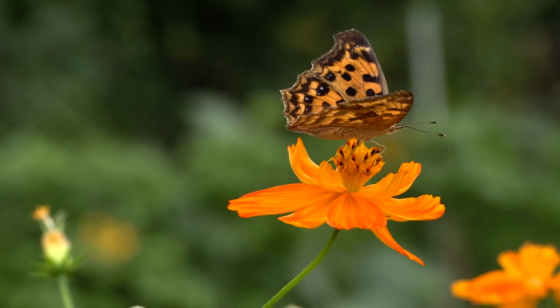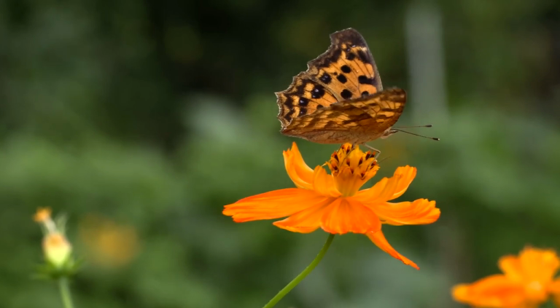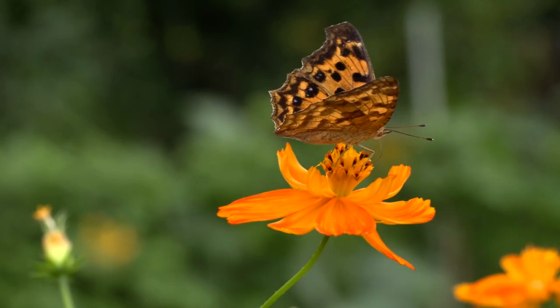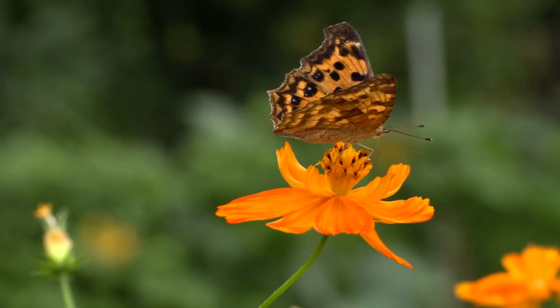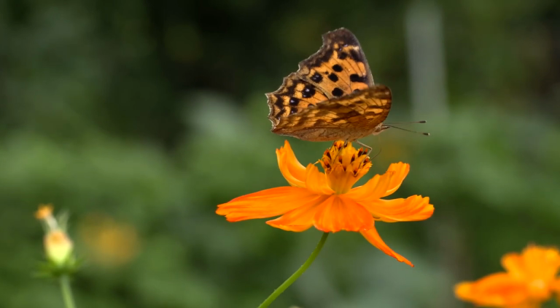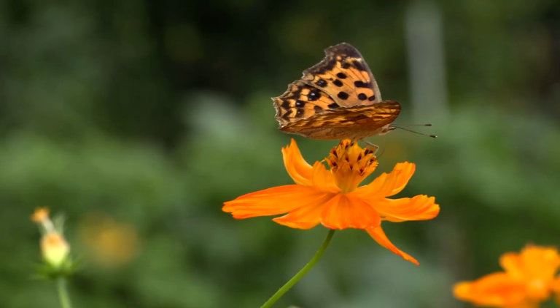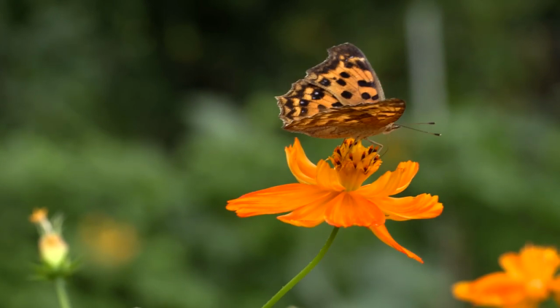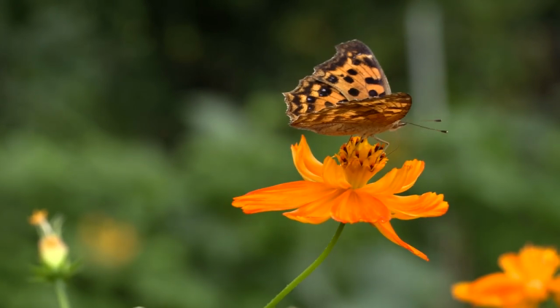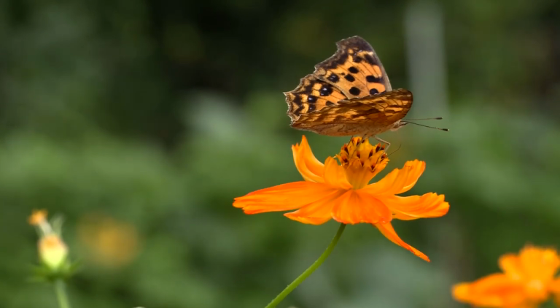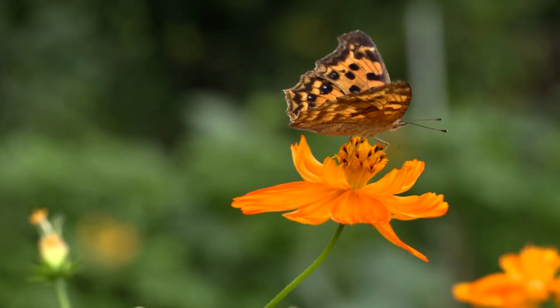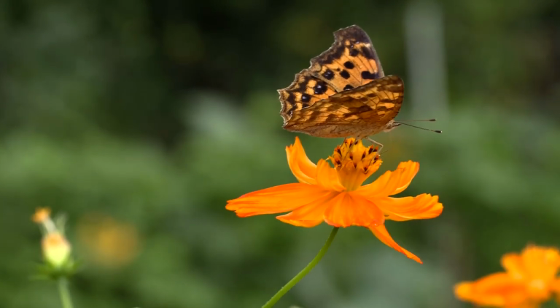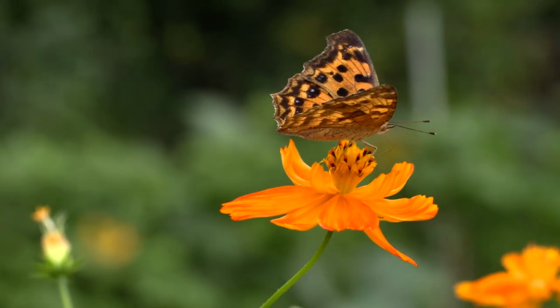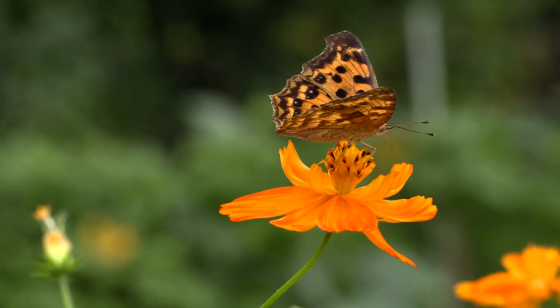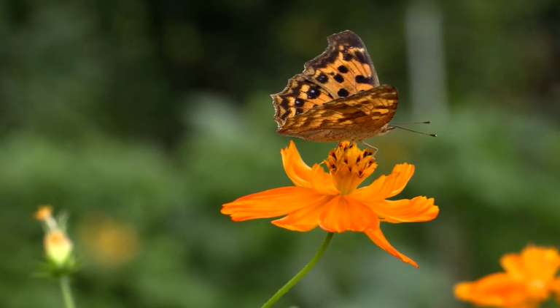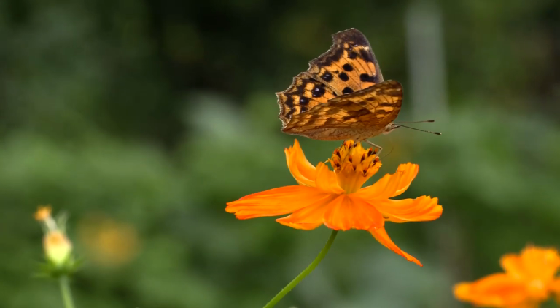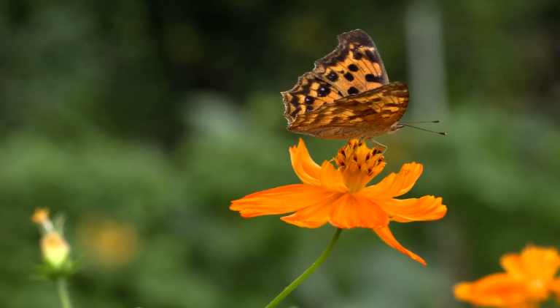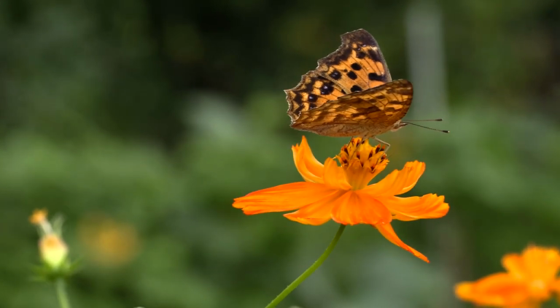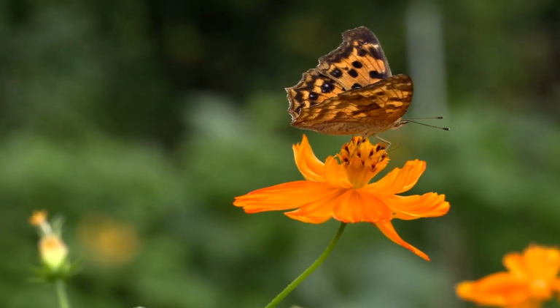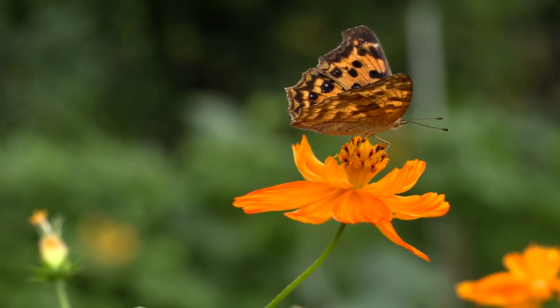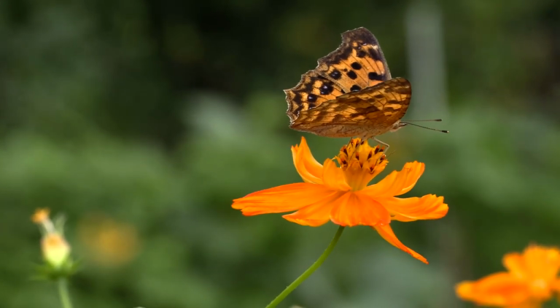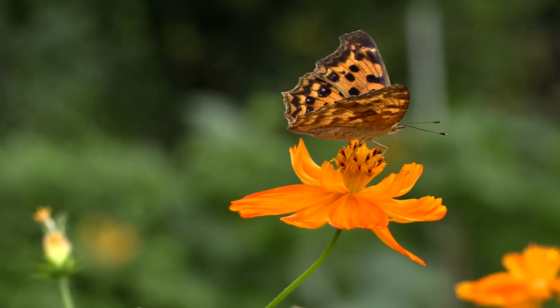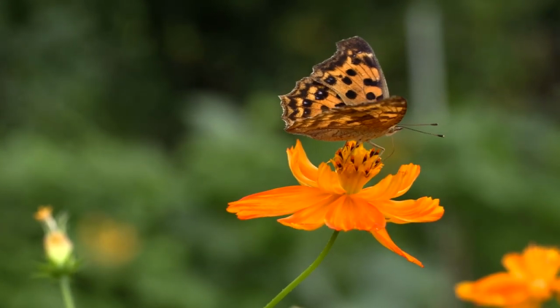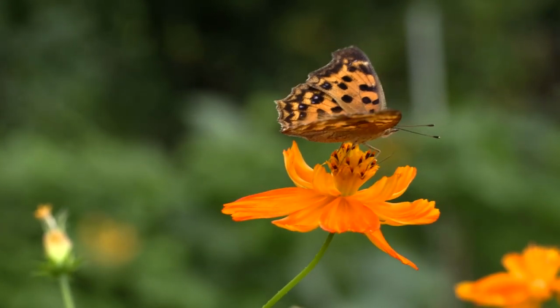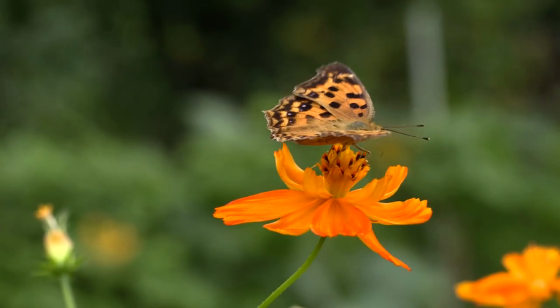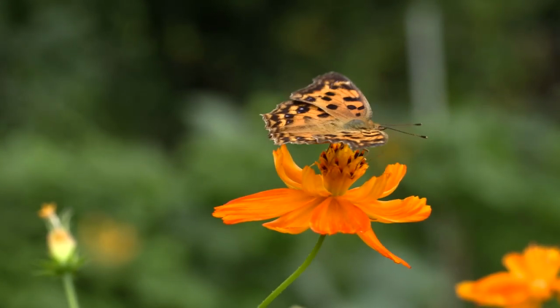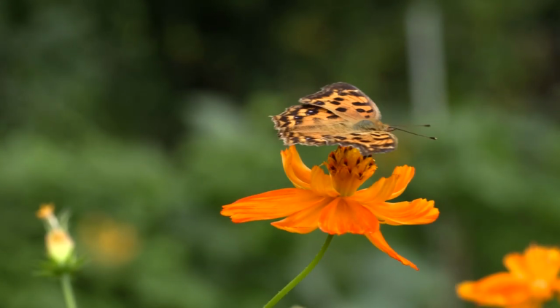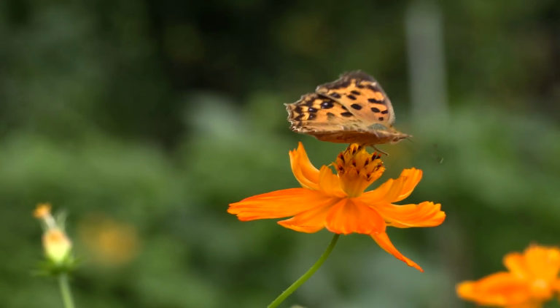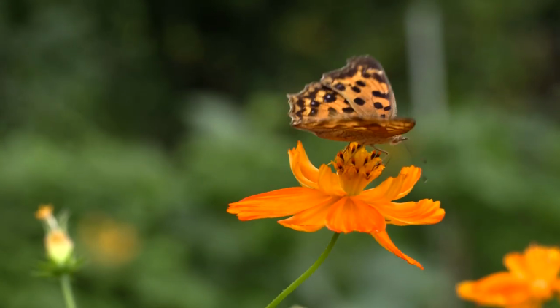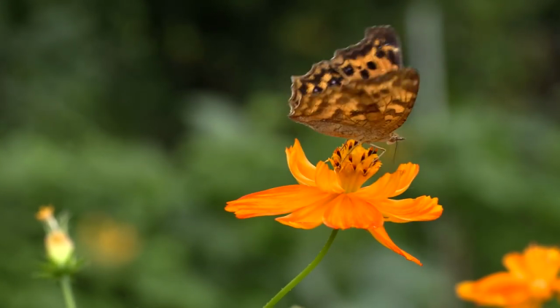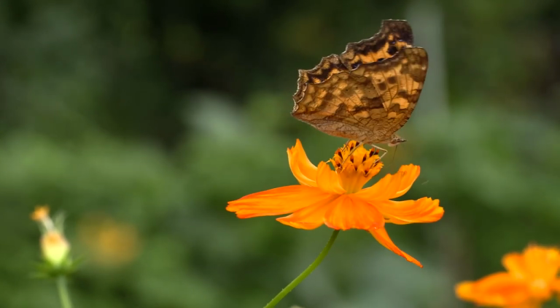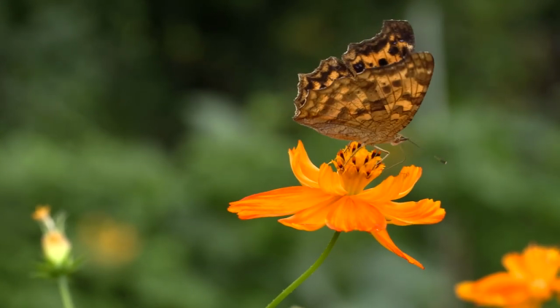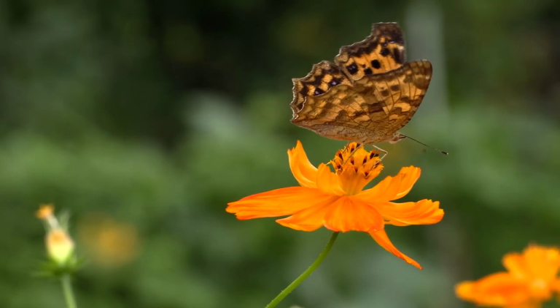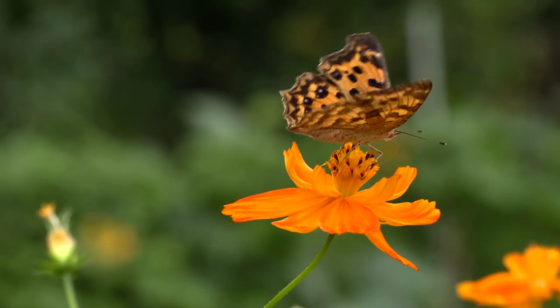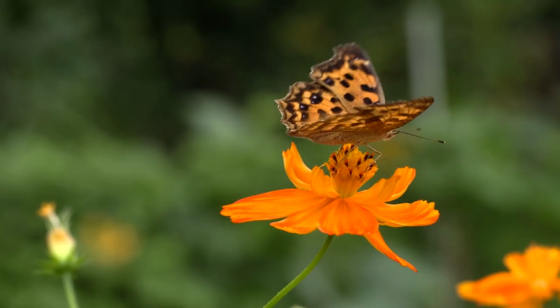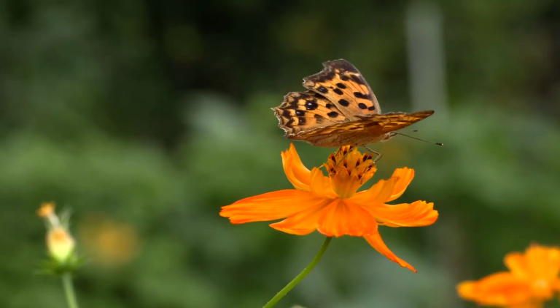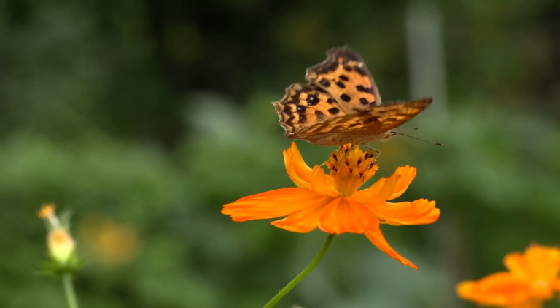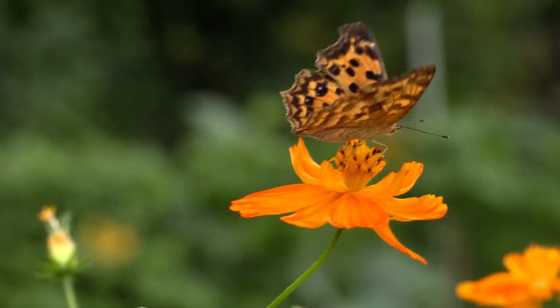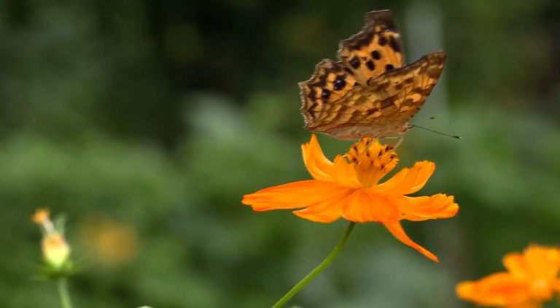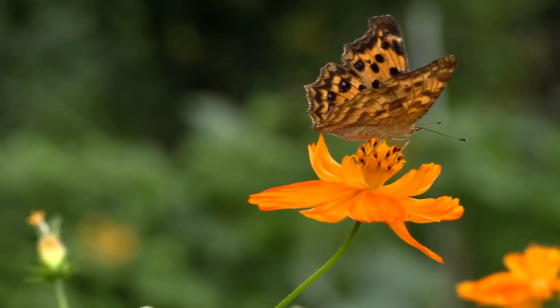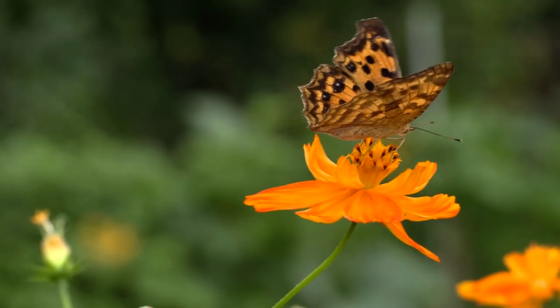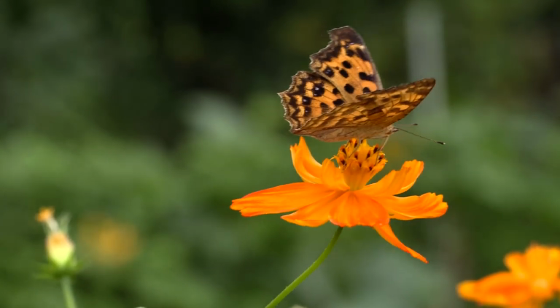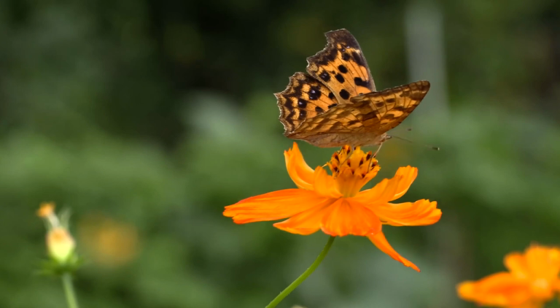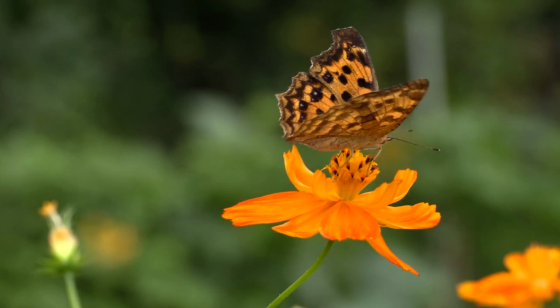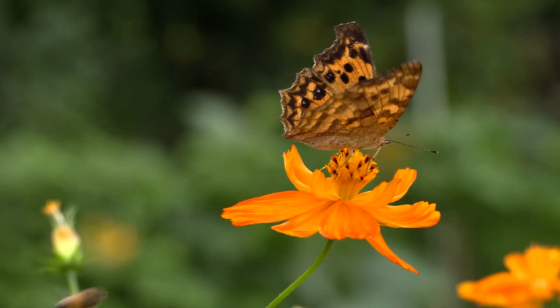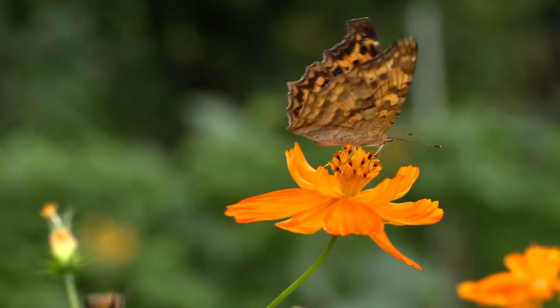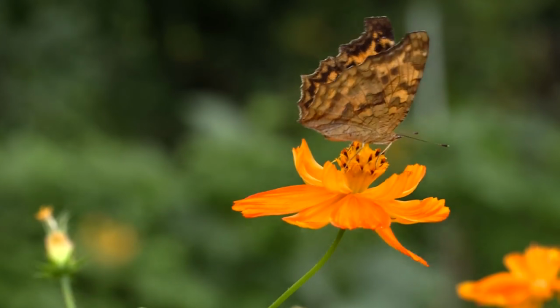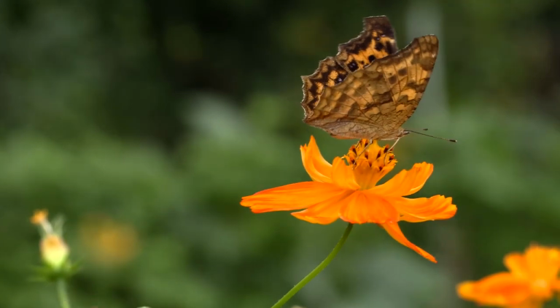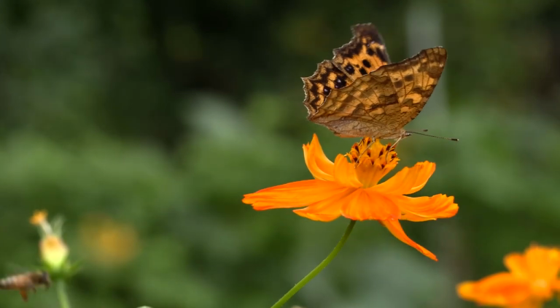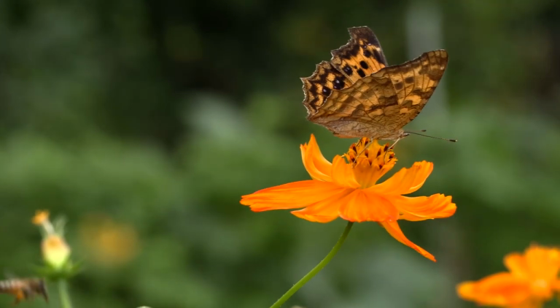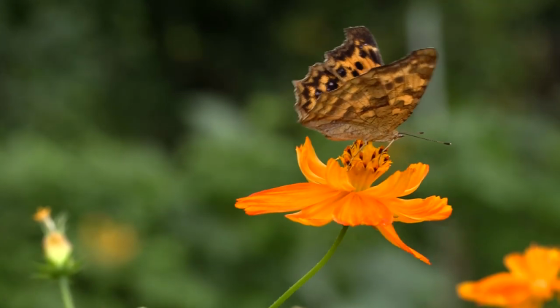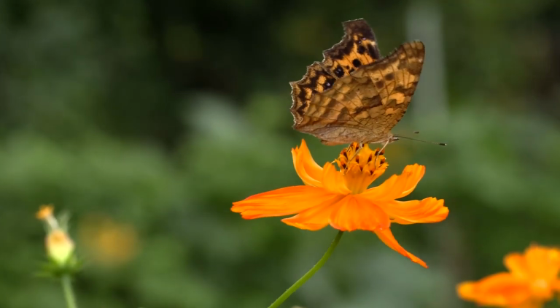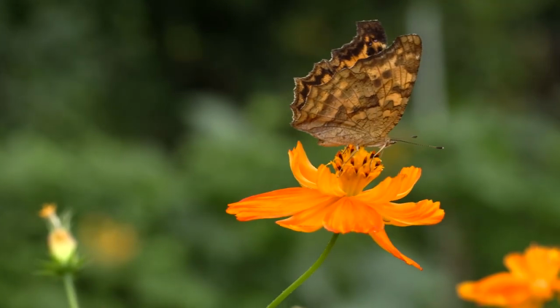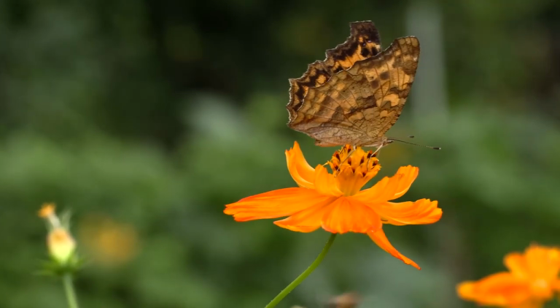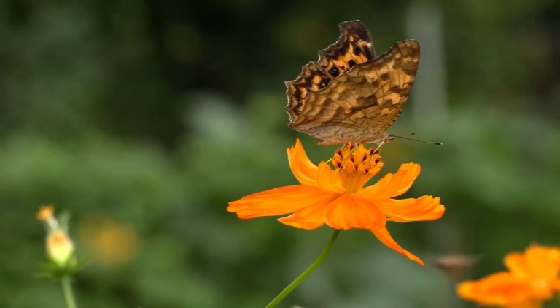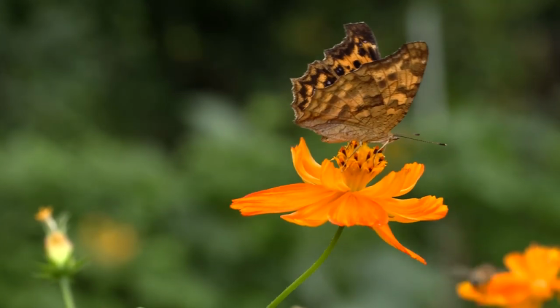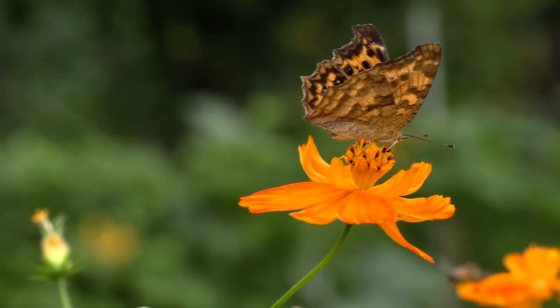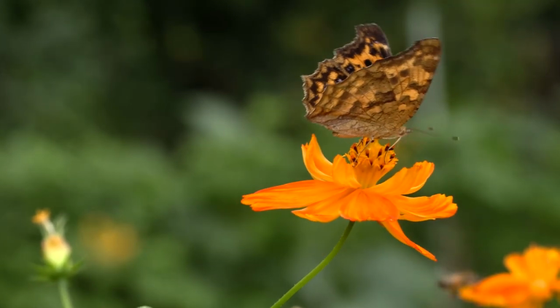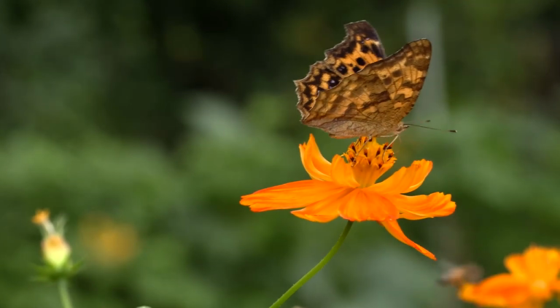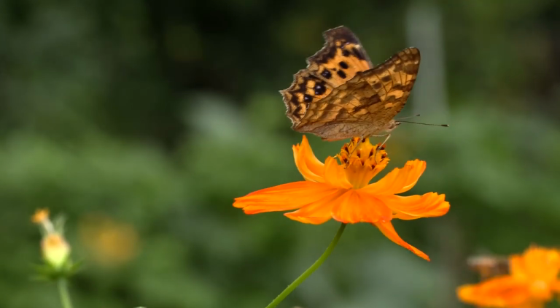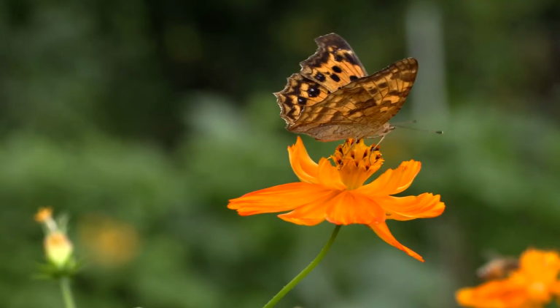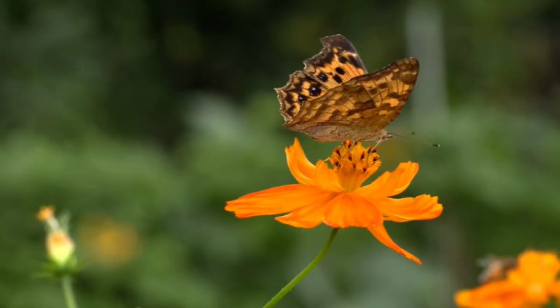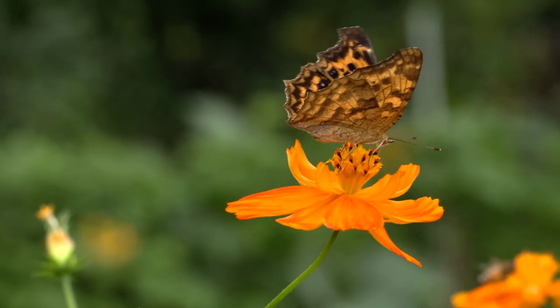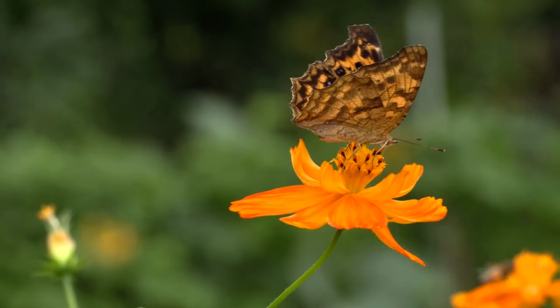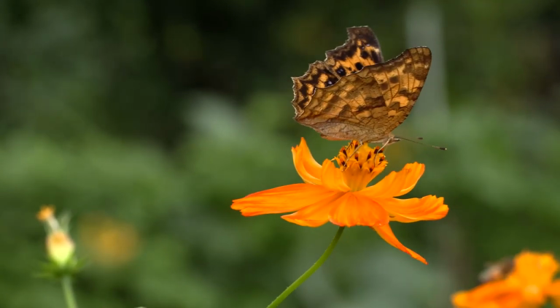When a butterfly is flying, it will flap its wings, and we will see the beautiful patterns on top of the wings which are colorful and bright.